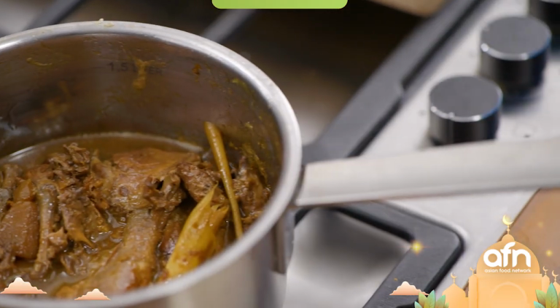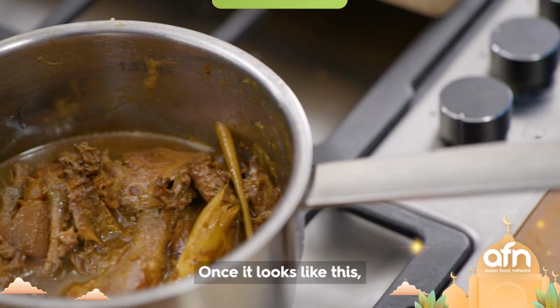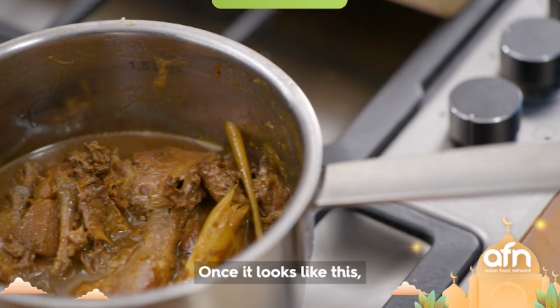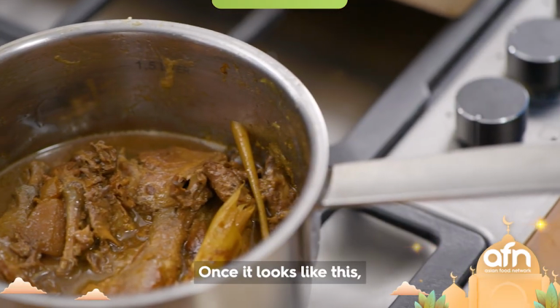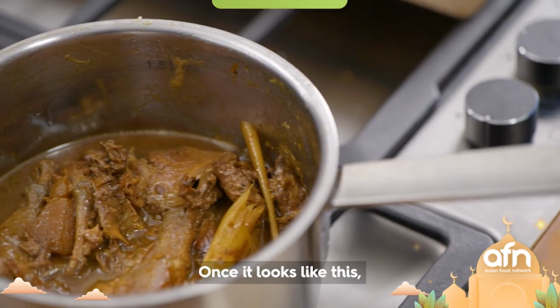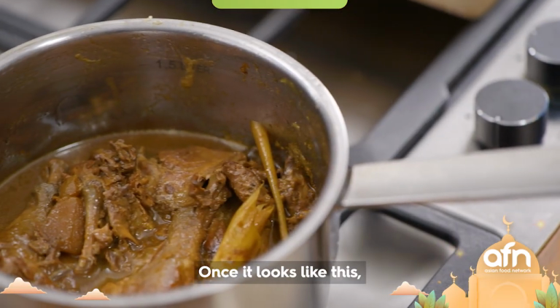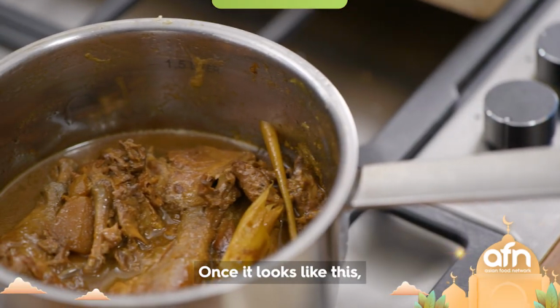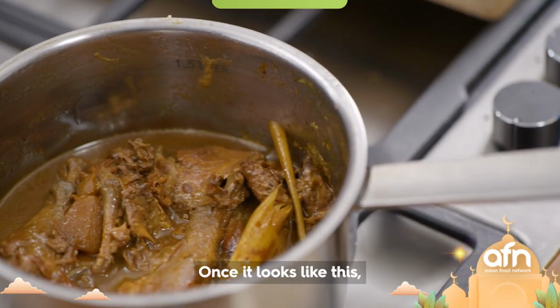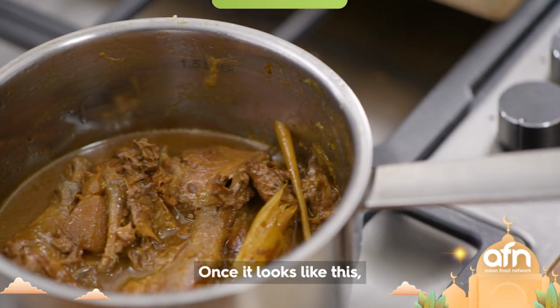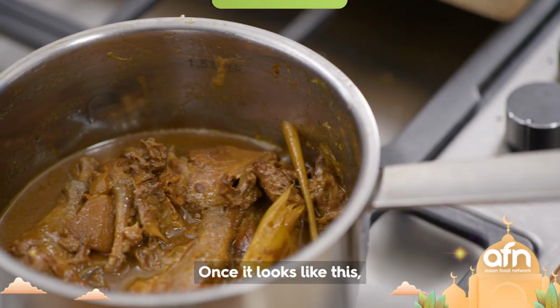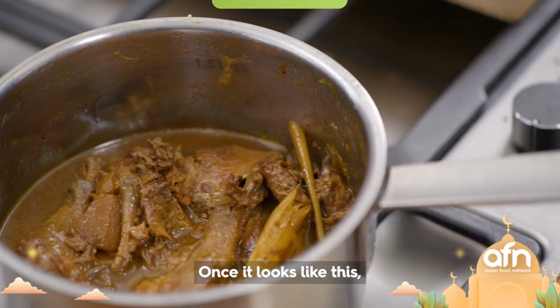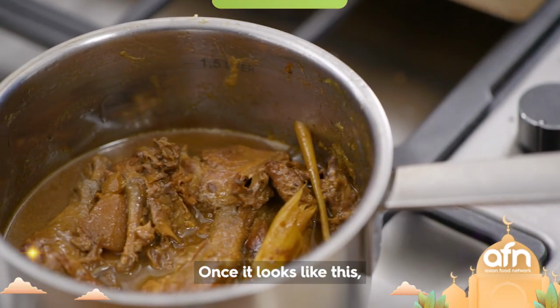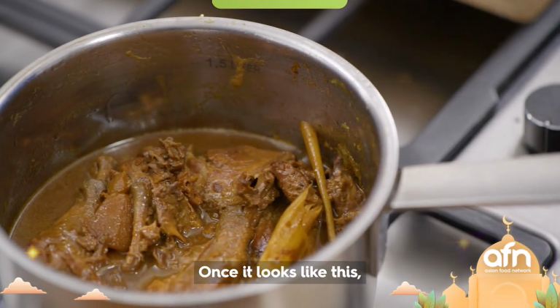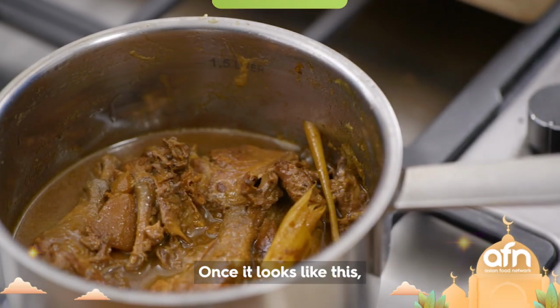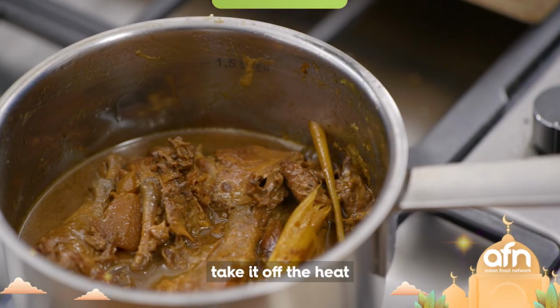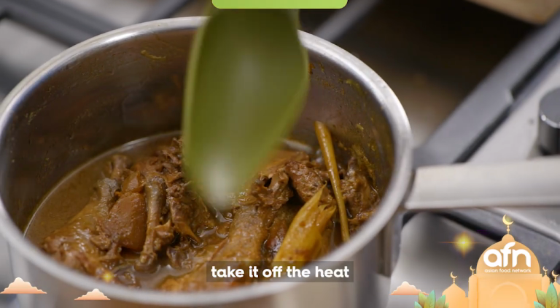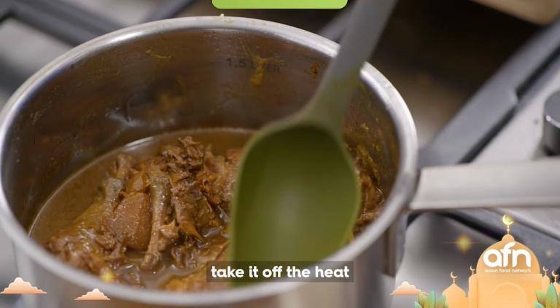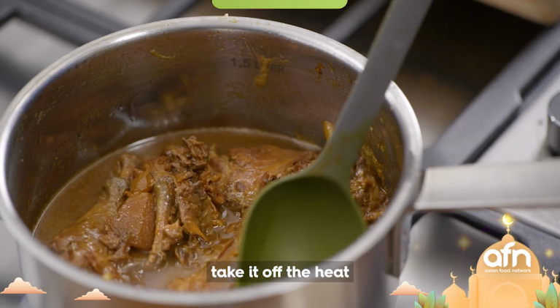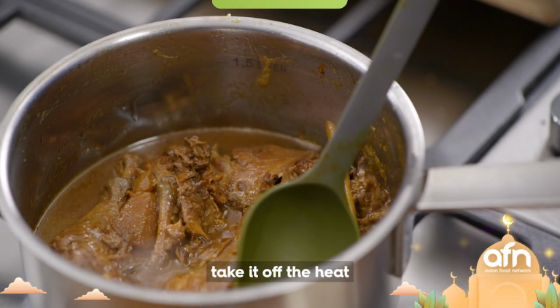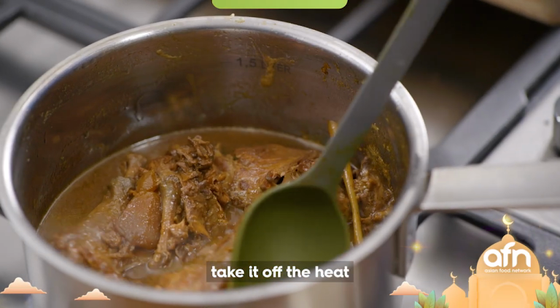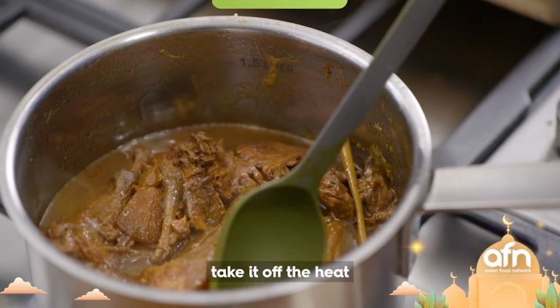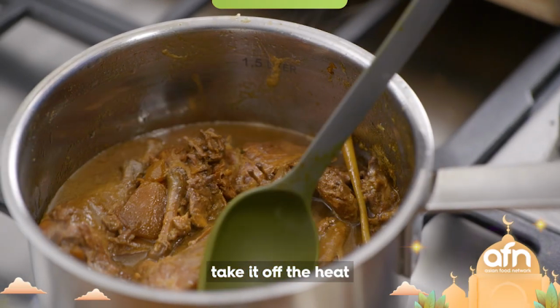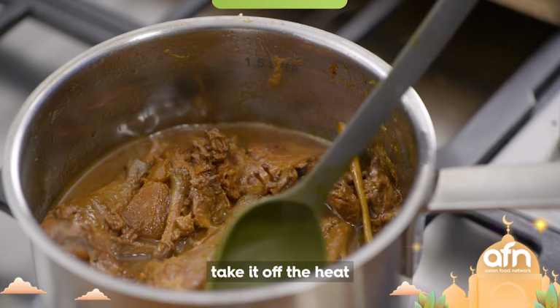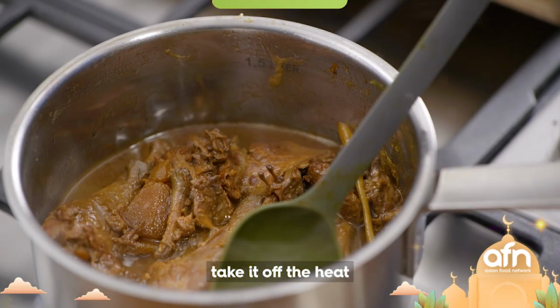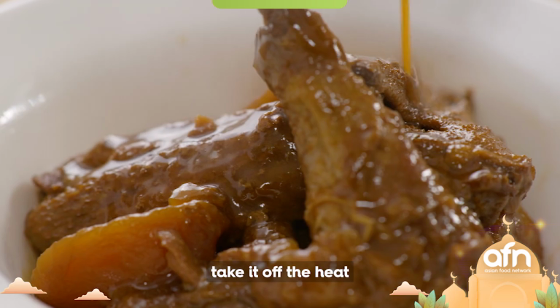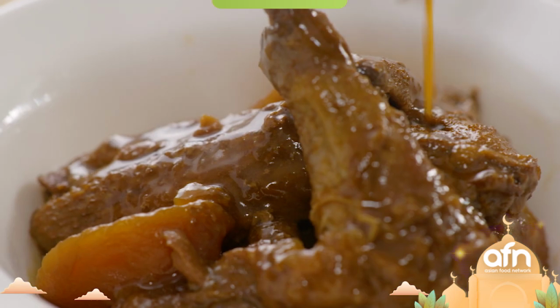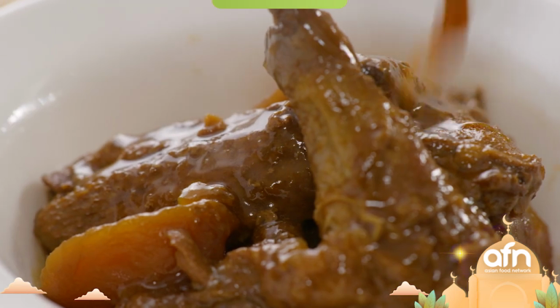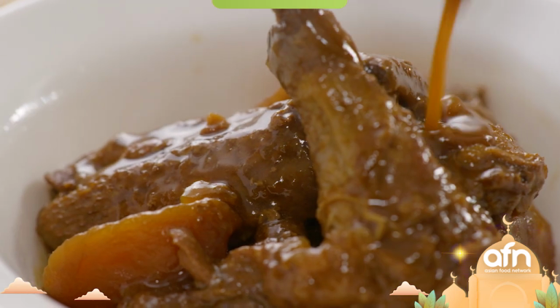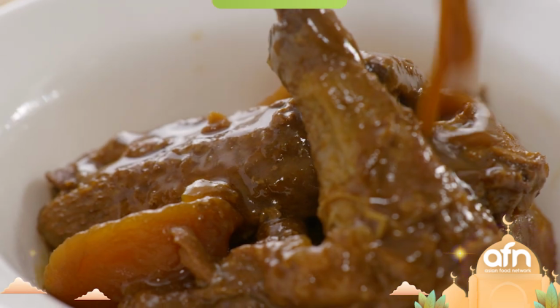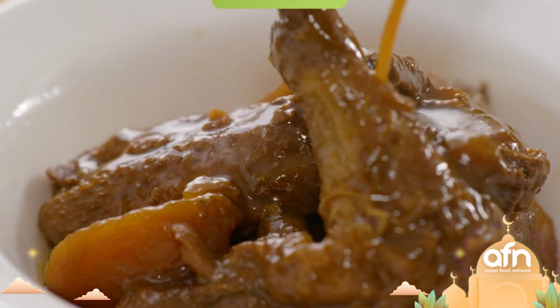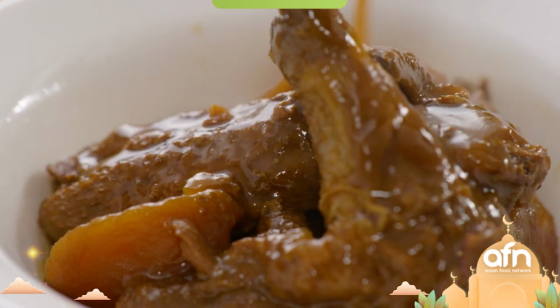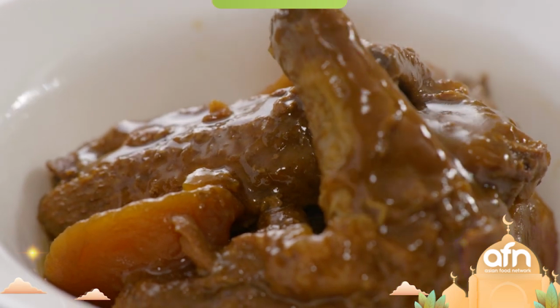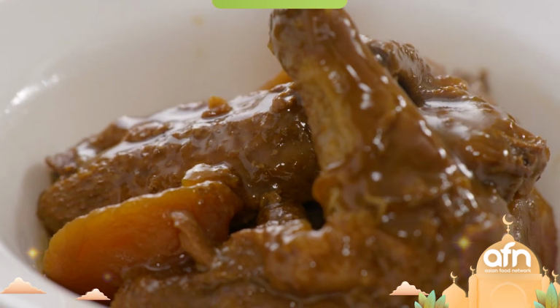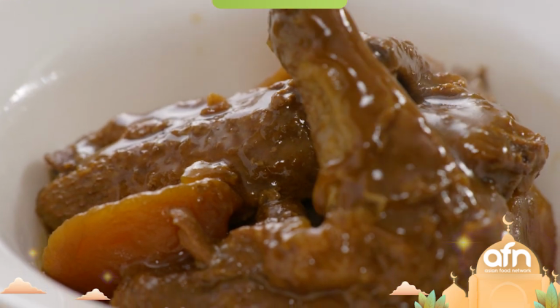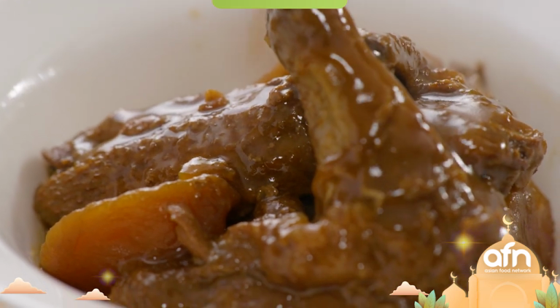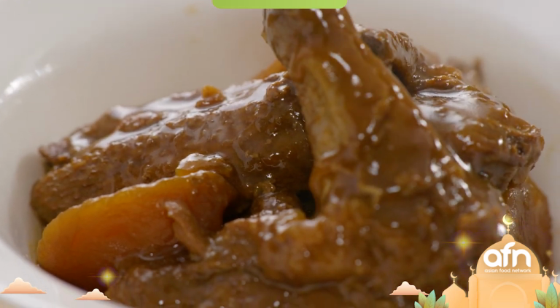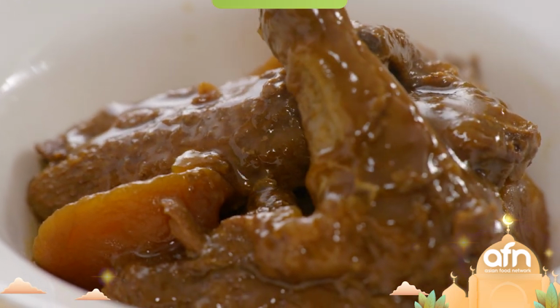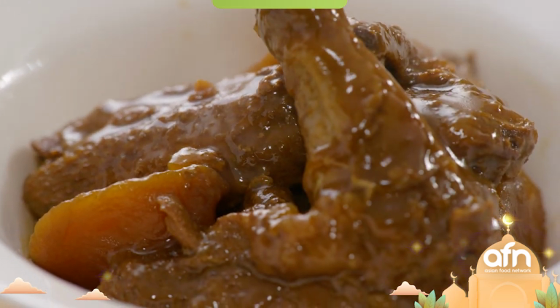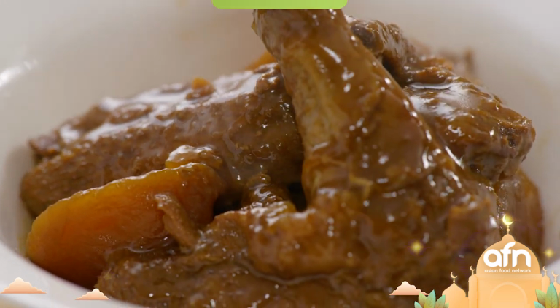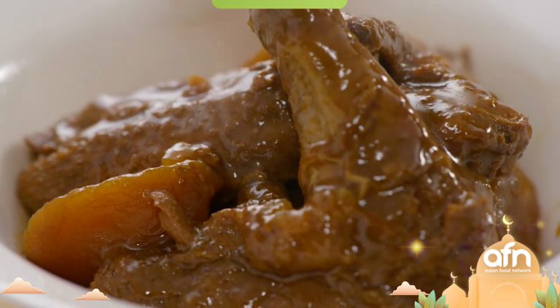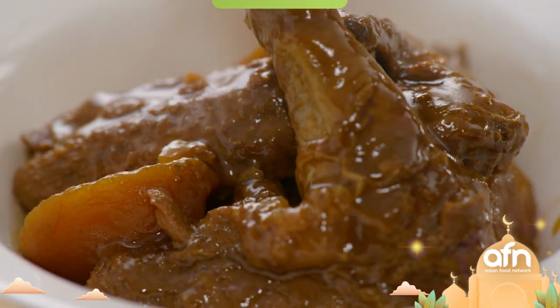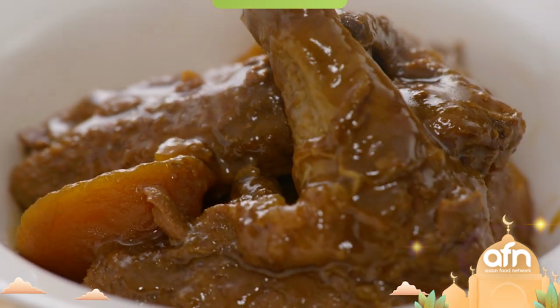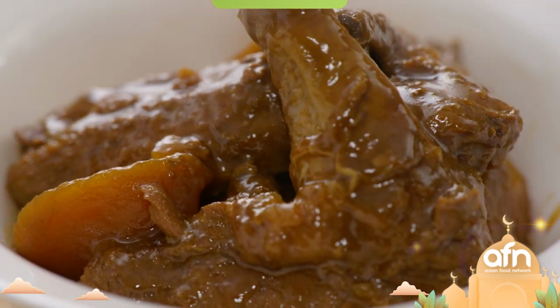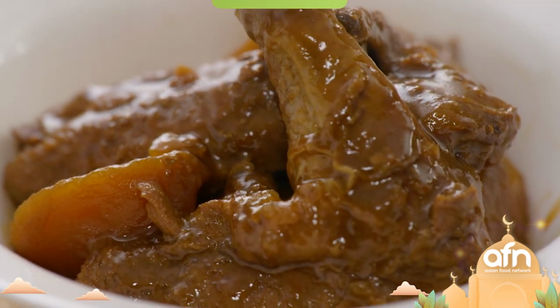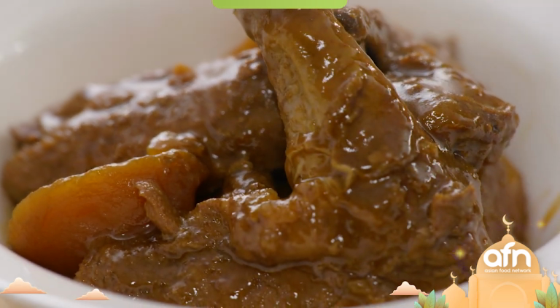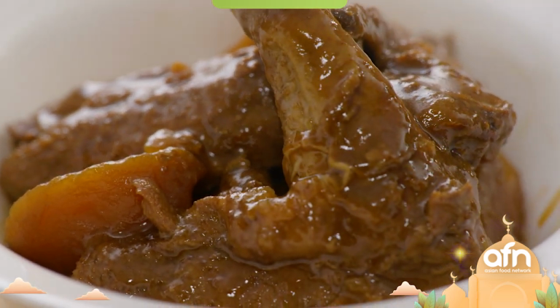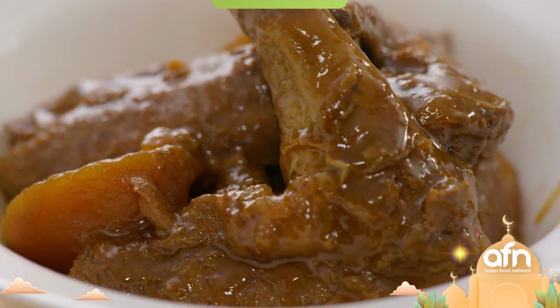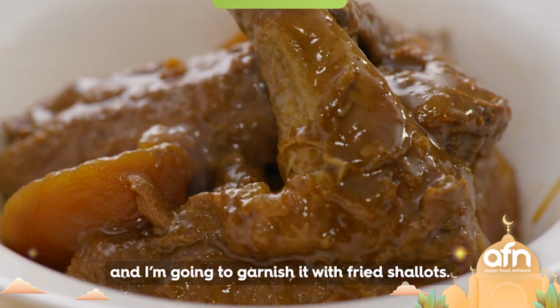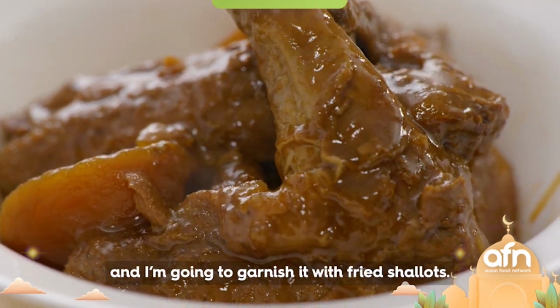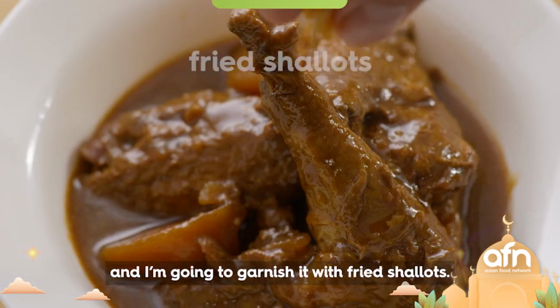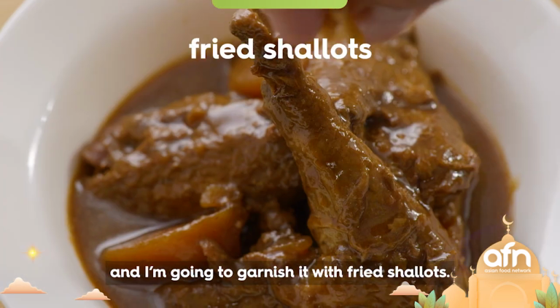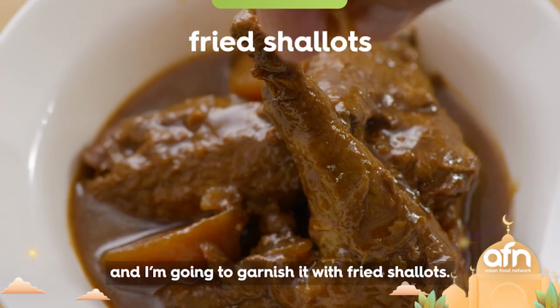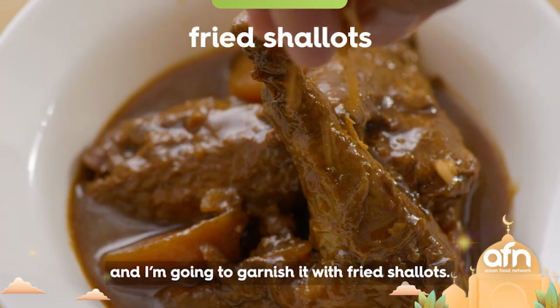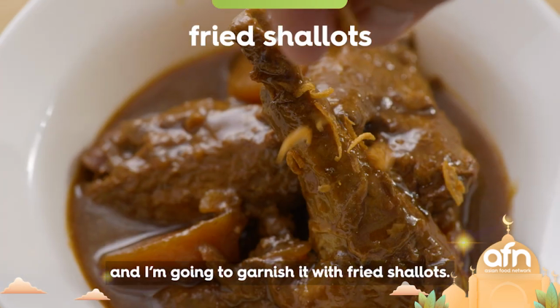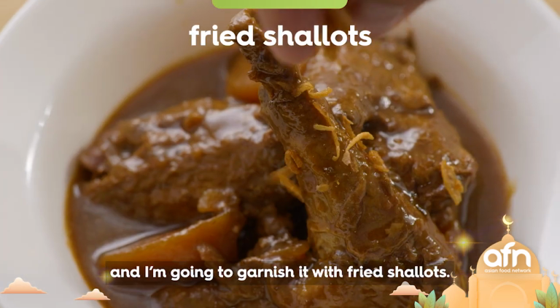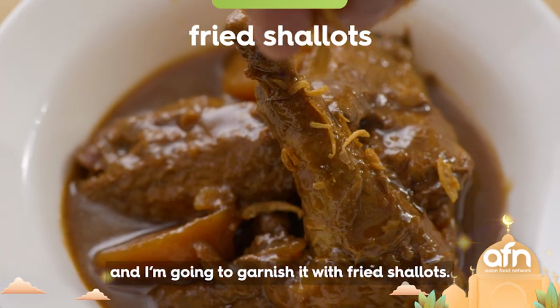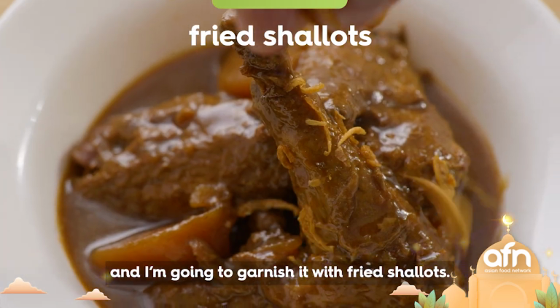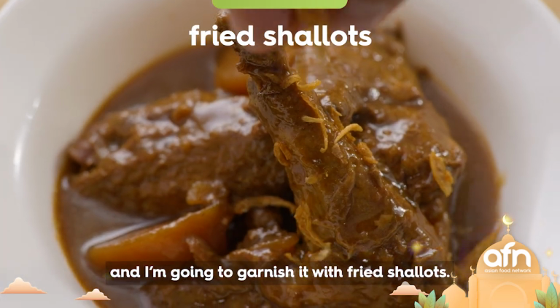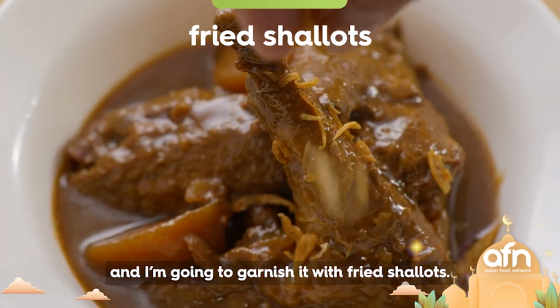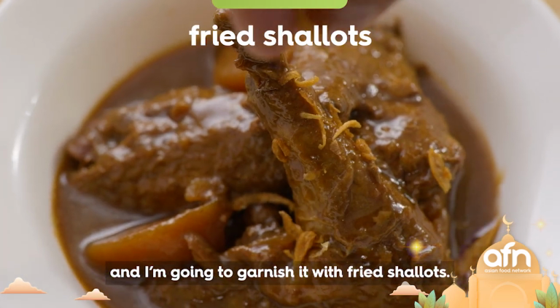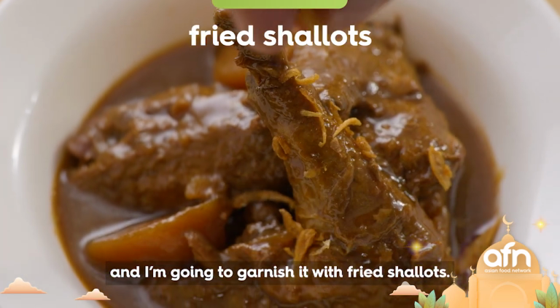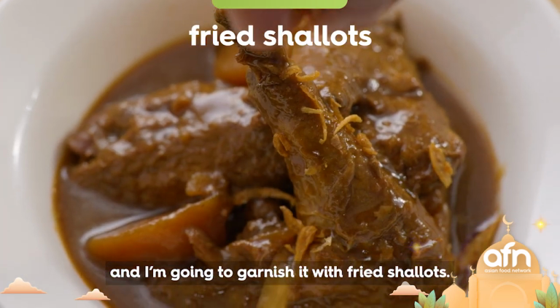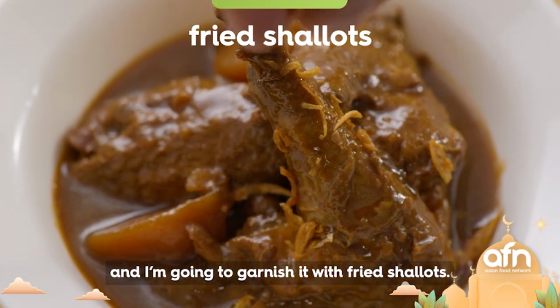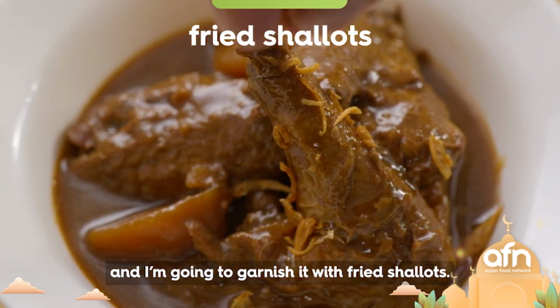Once it looks like this, take it off the heat and I'm gonna garnish it with fried shallots.